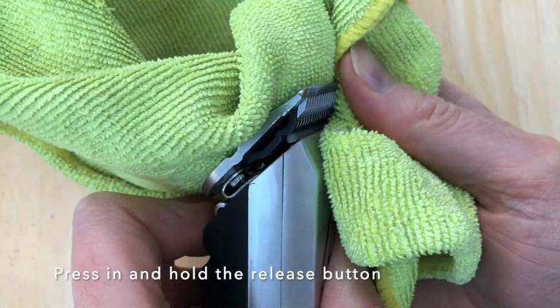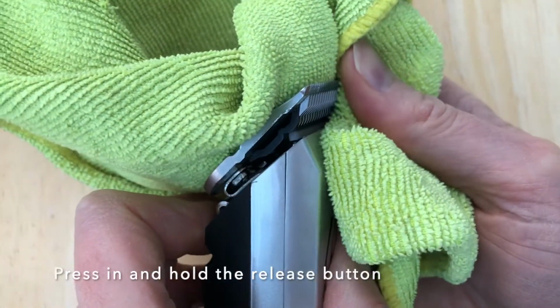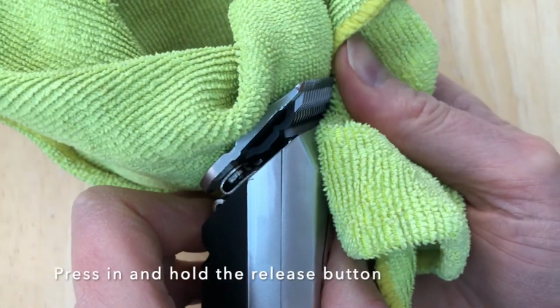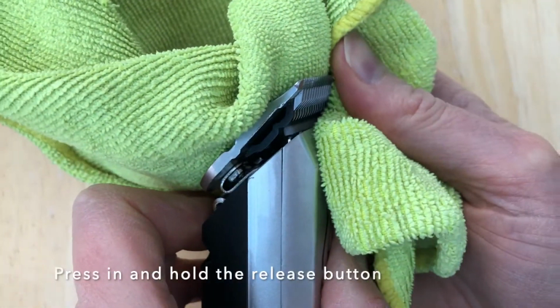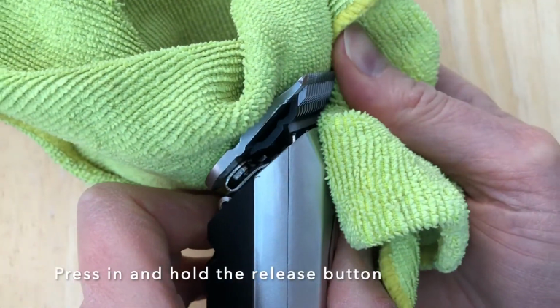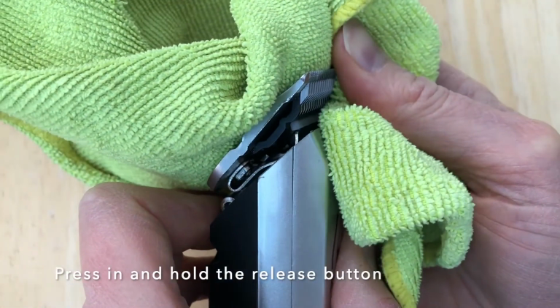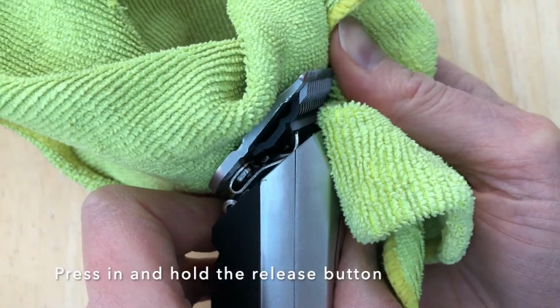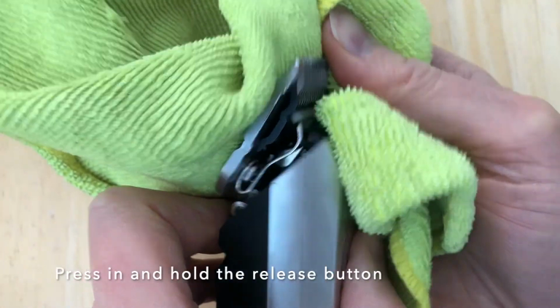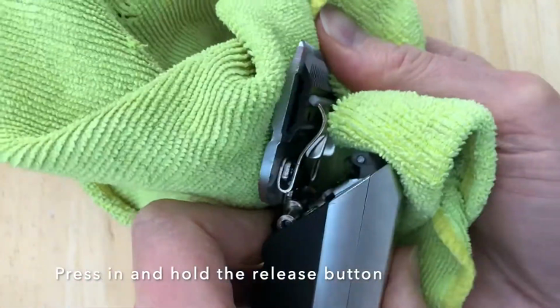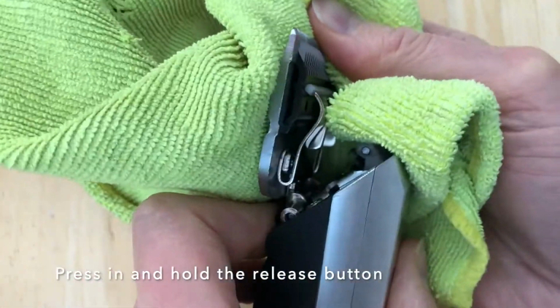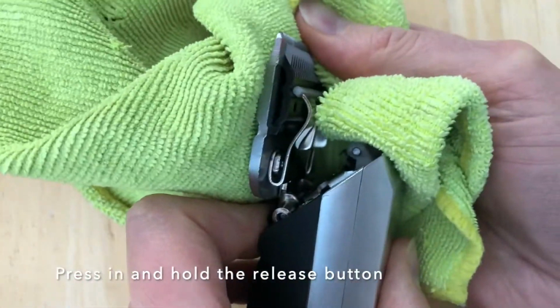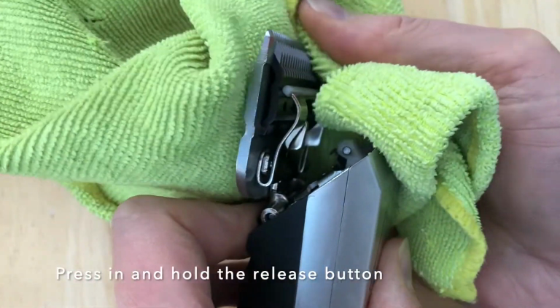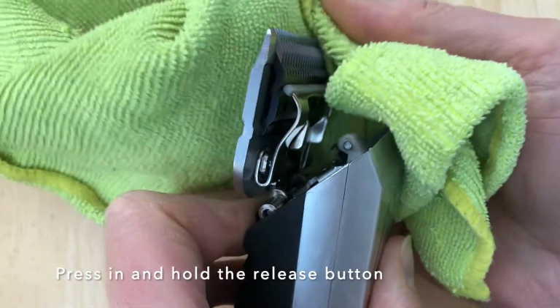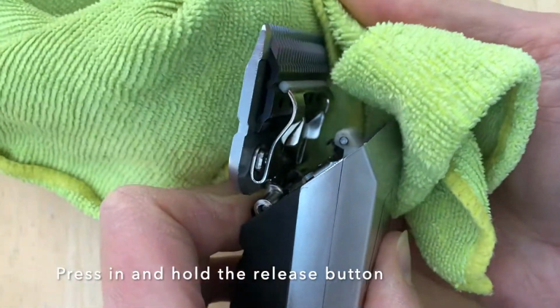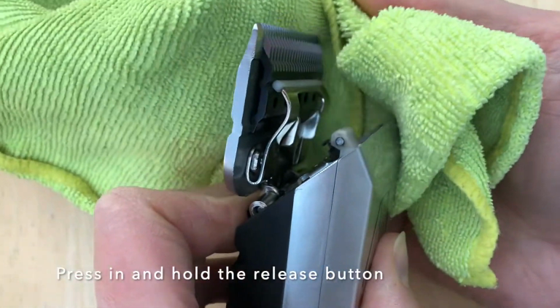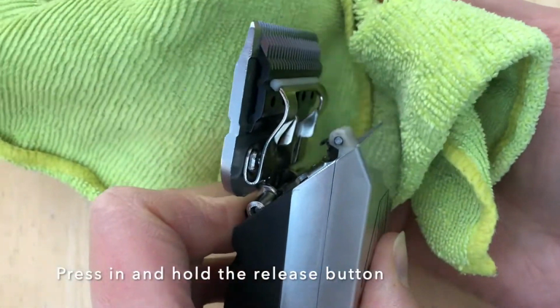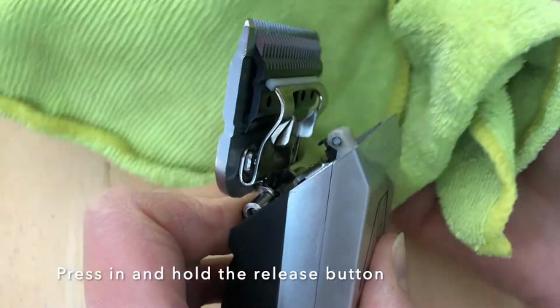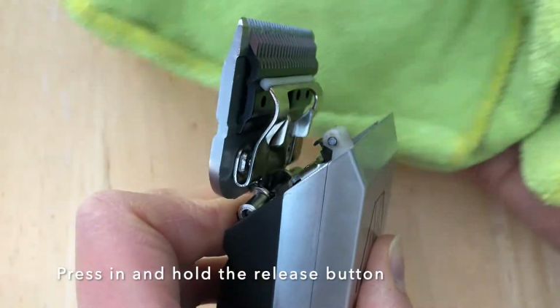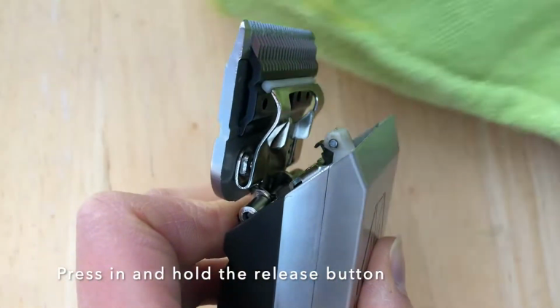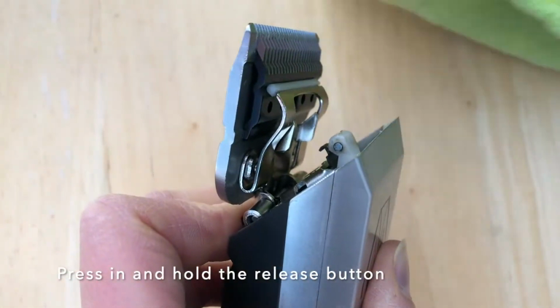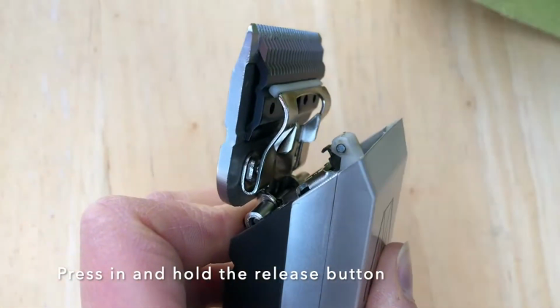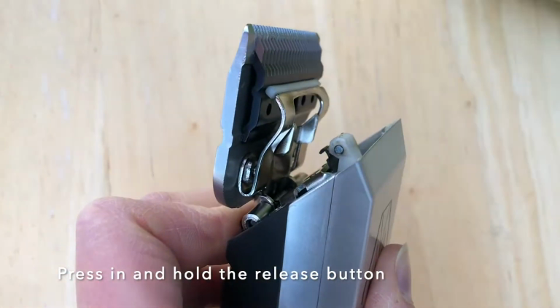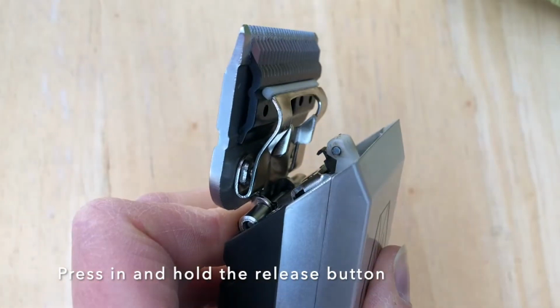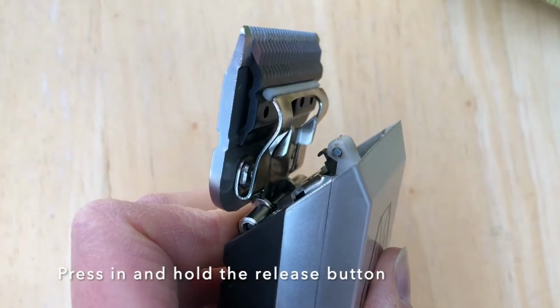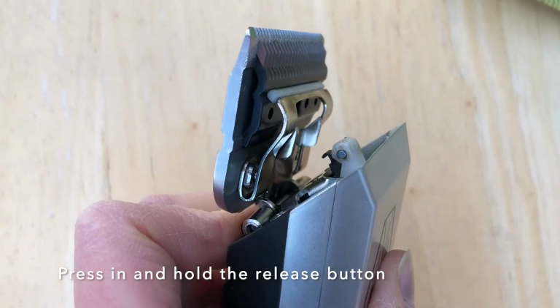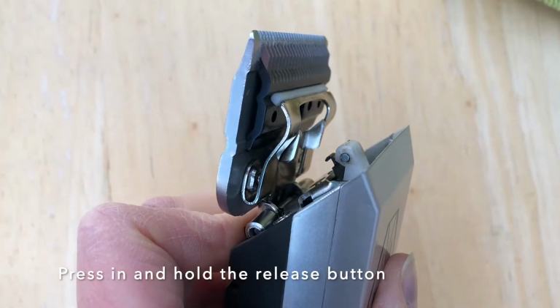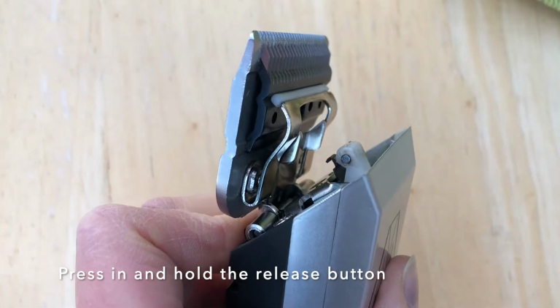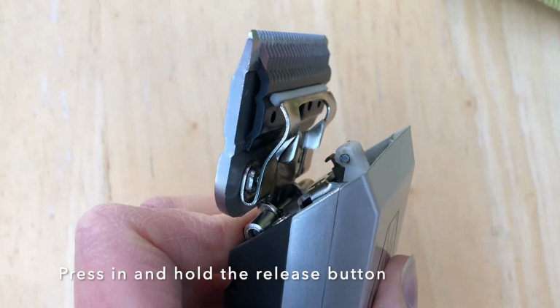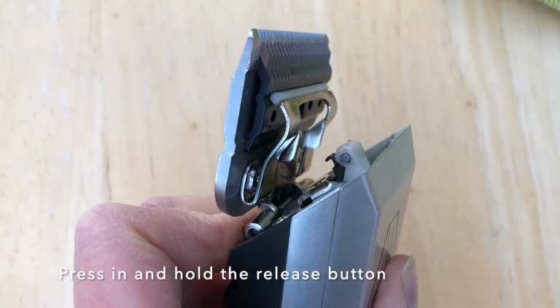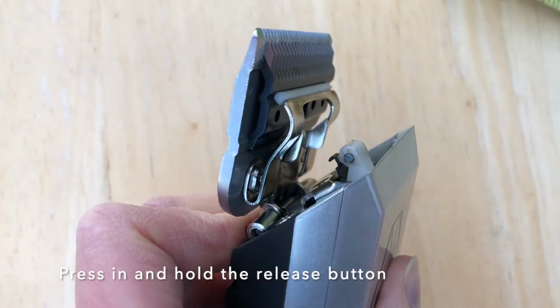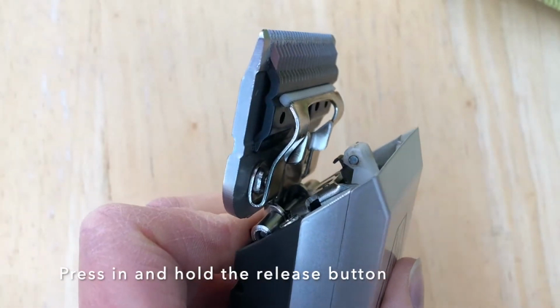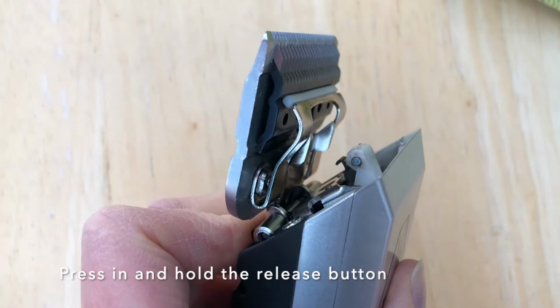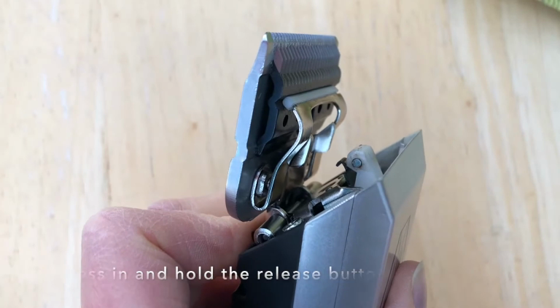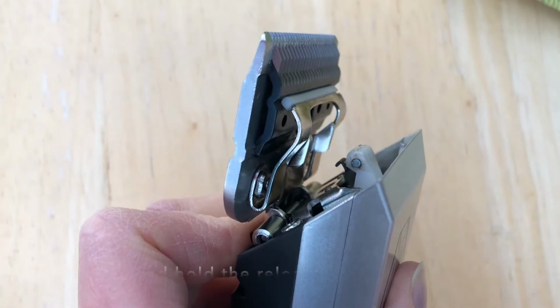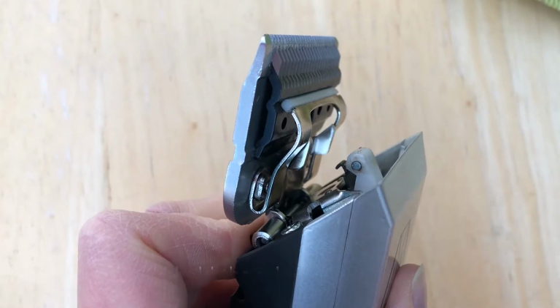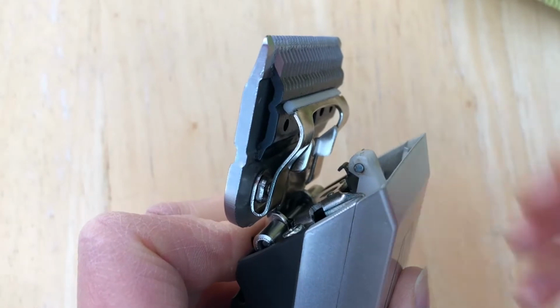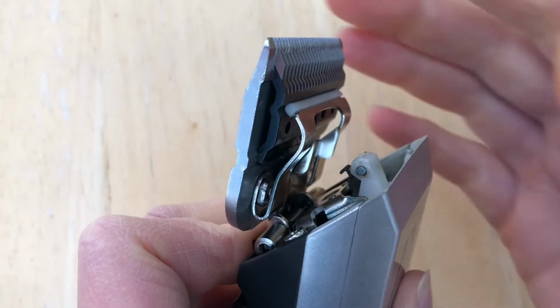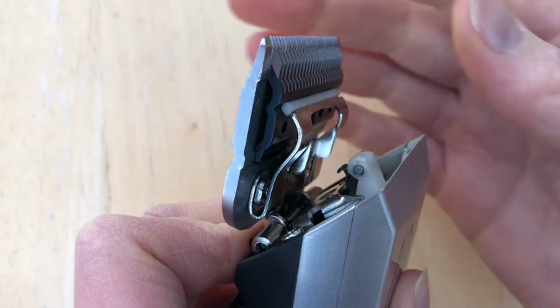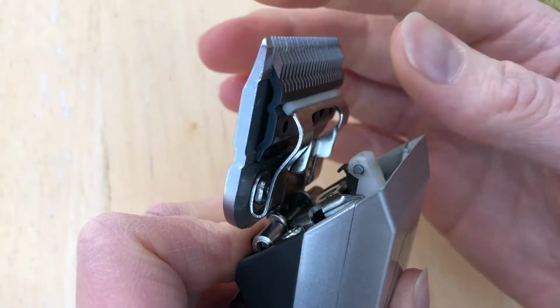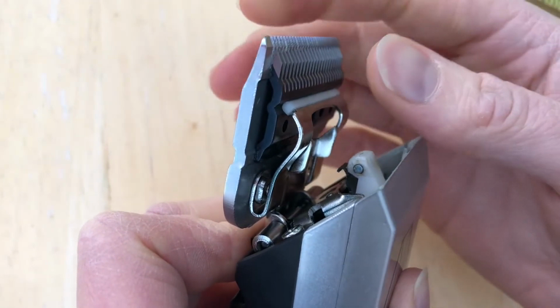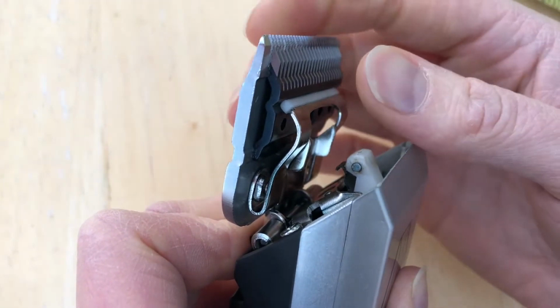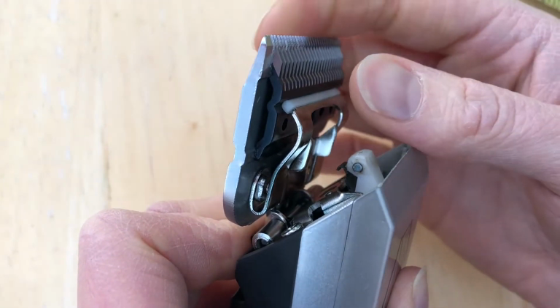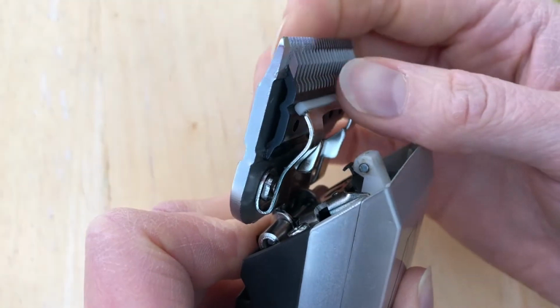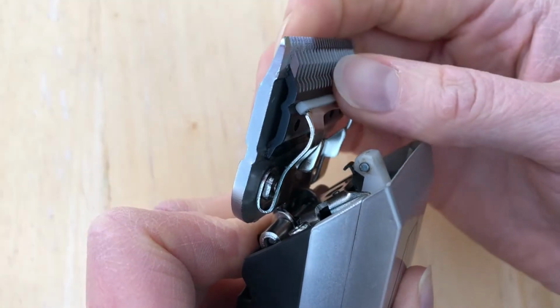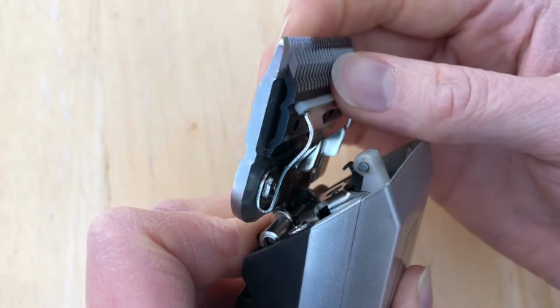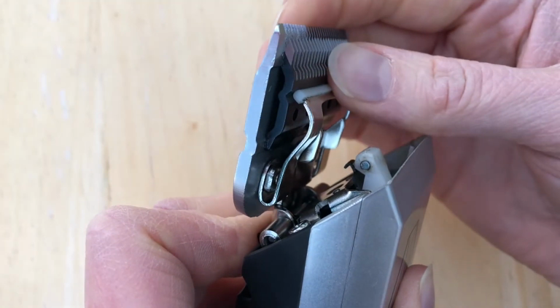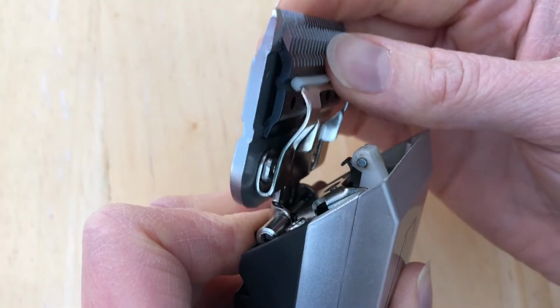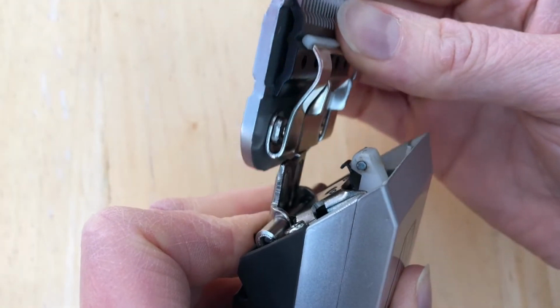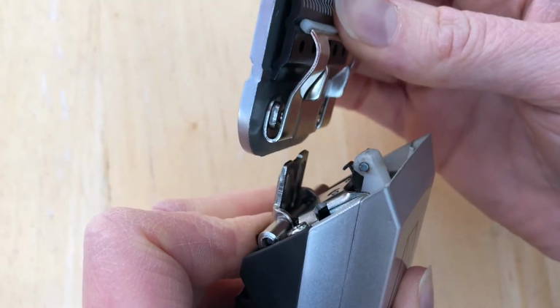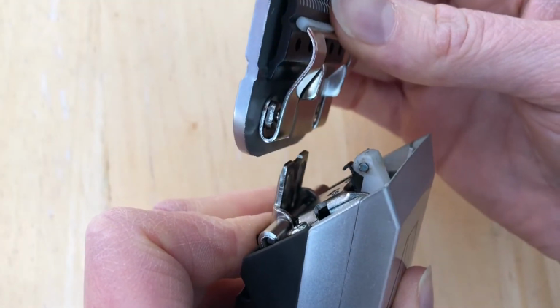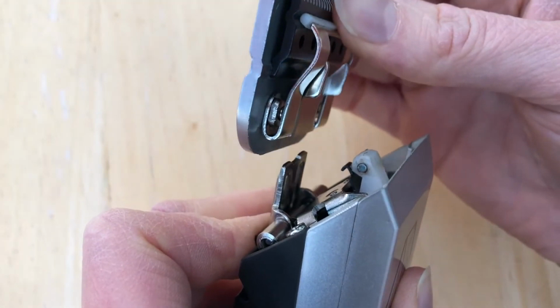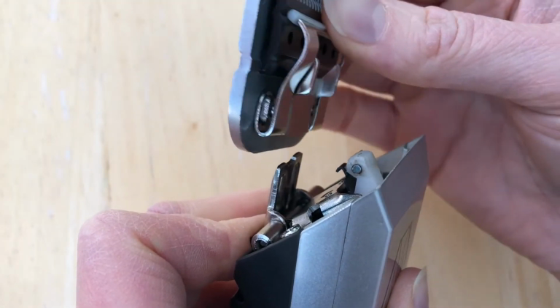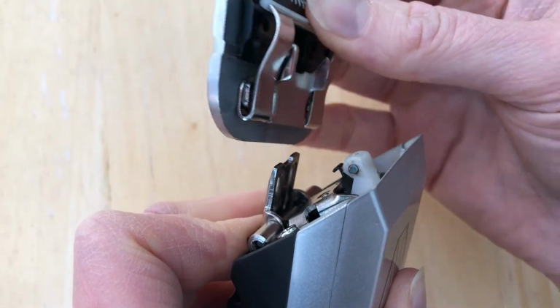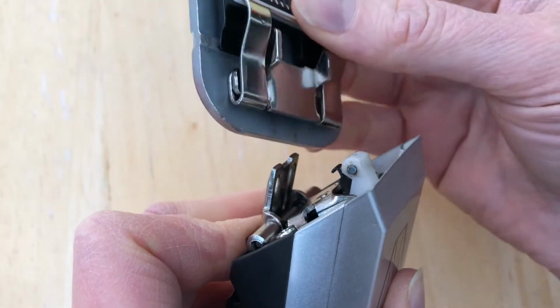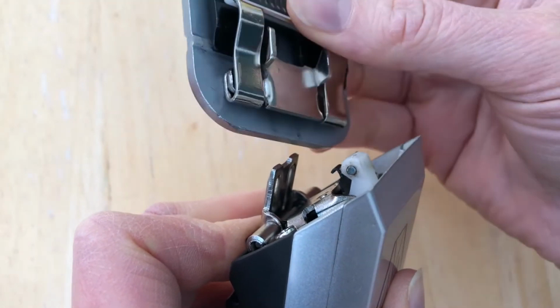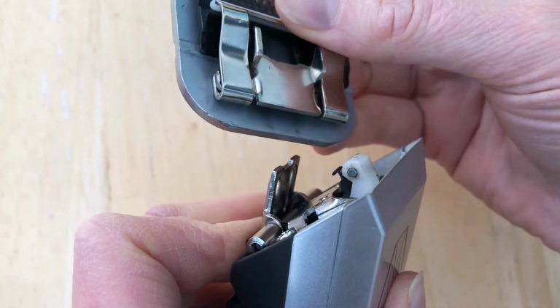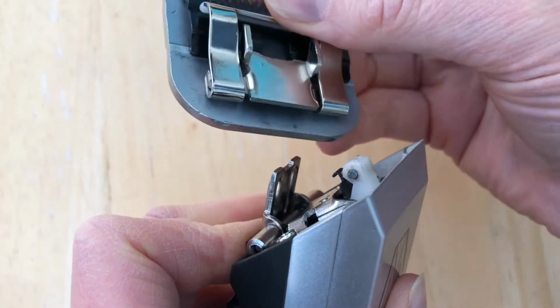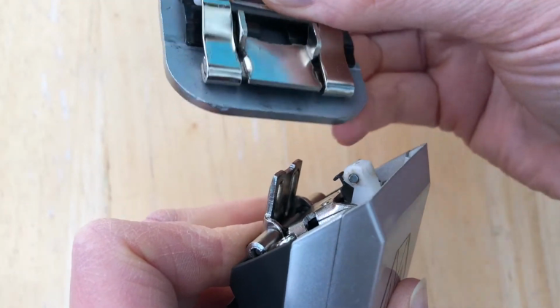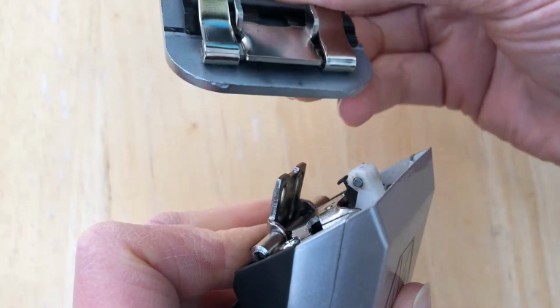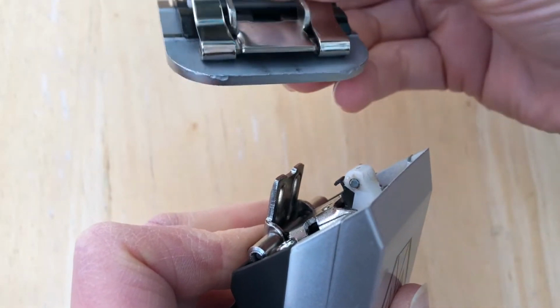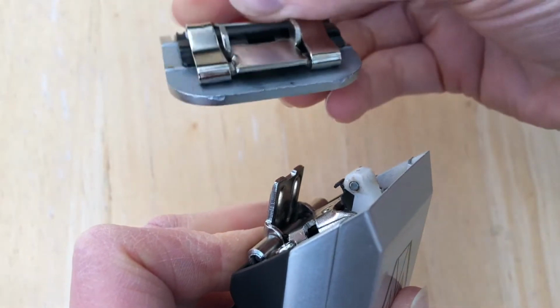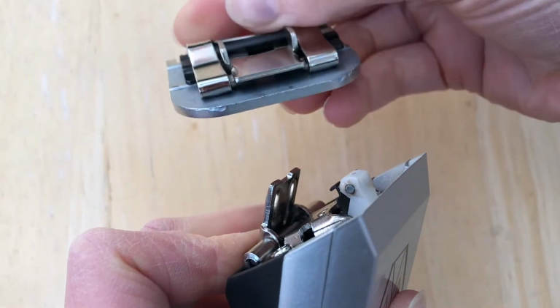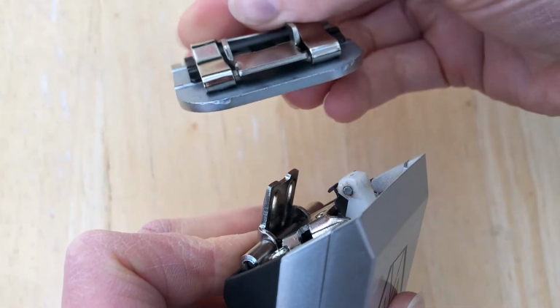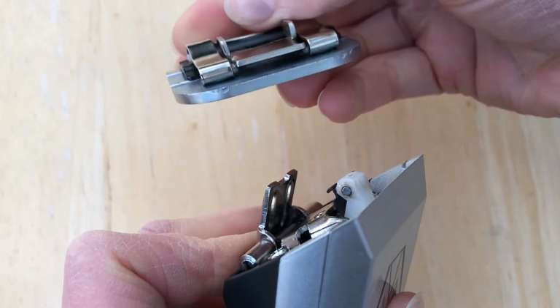This will make the blade stand up on the hinge and just slide off.